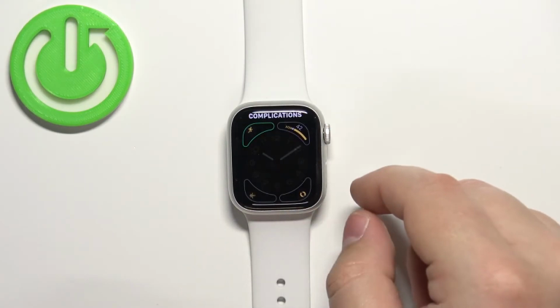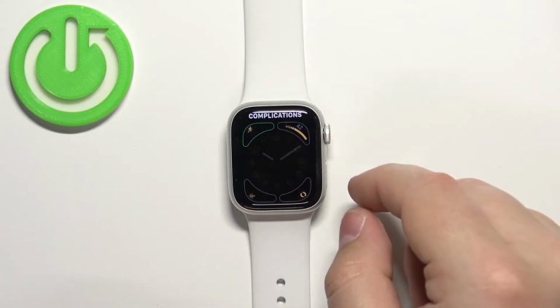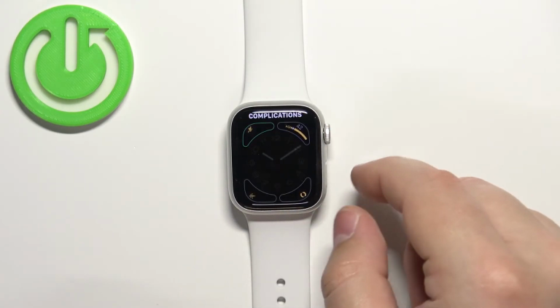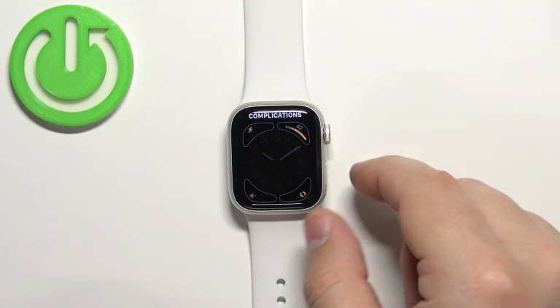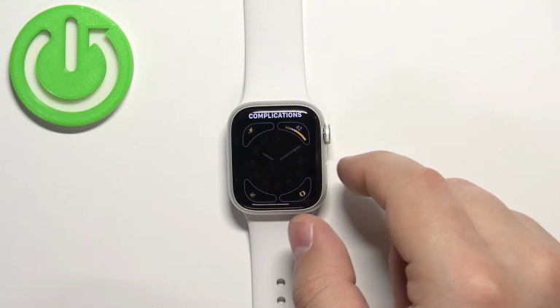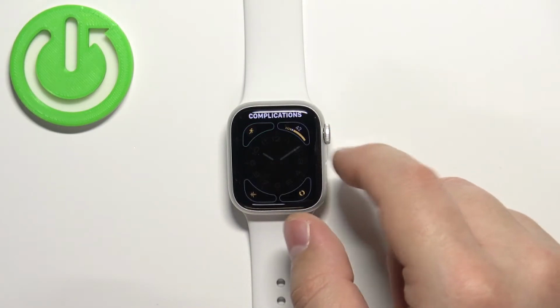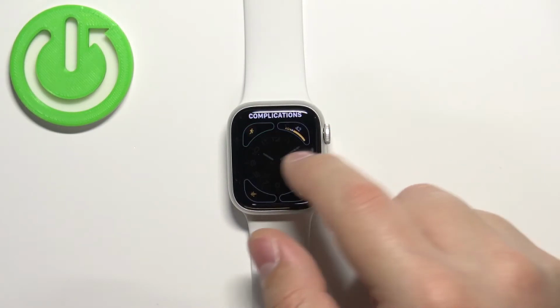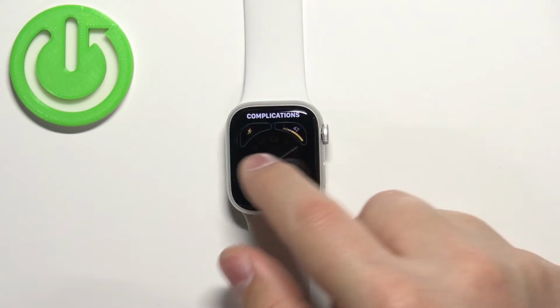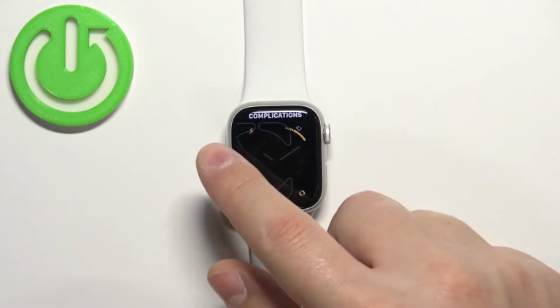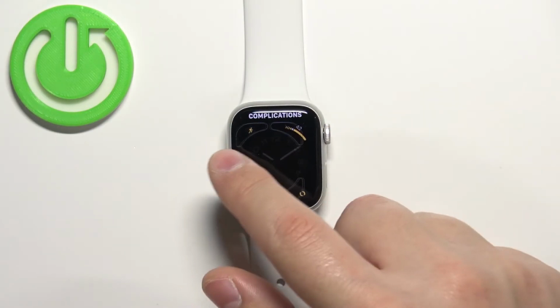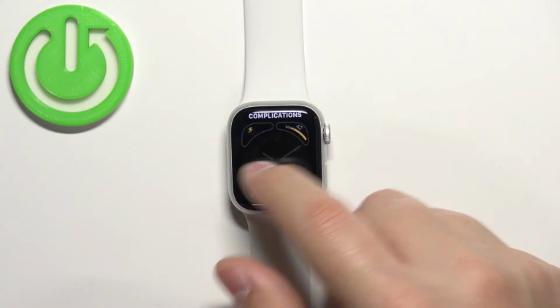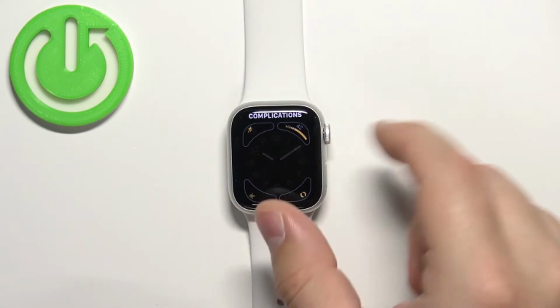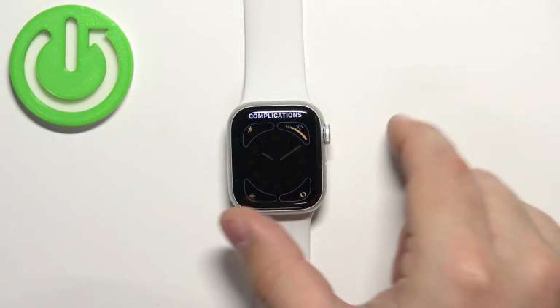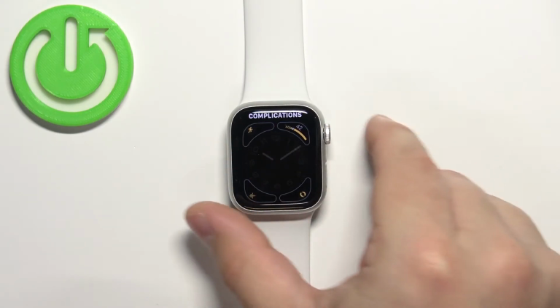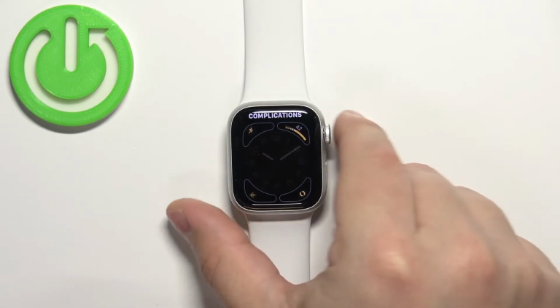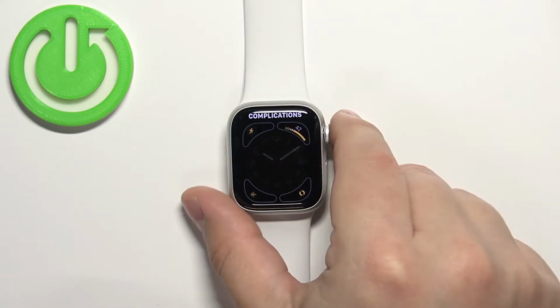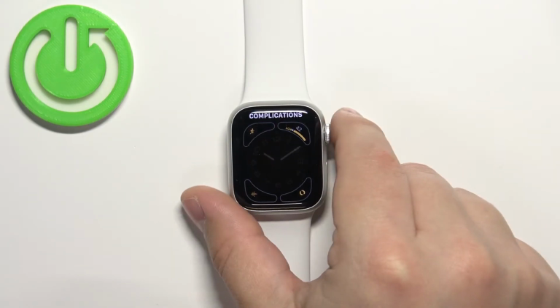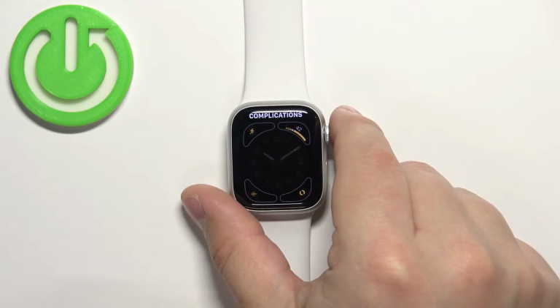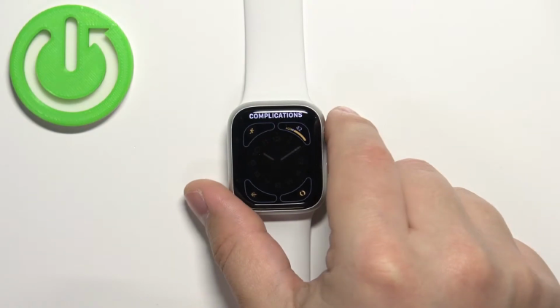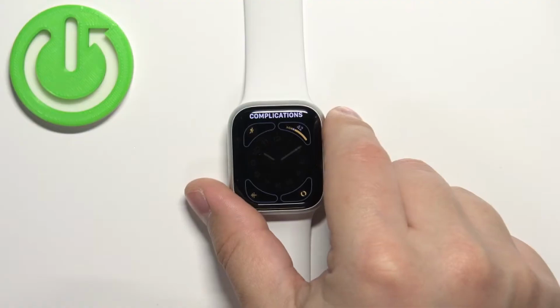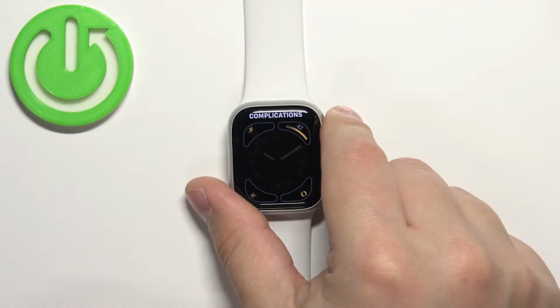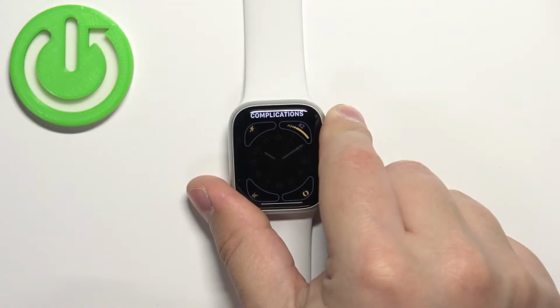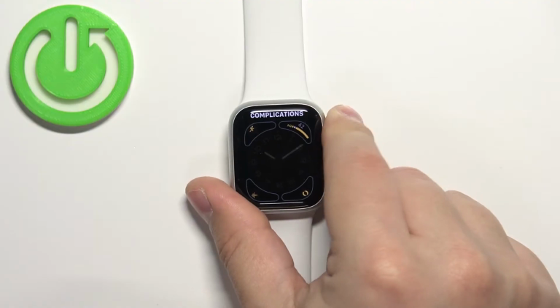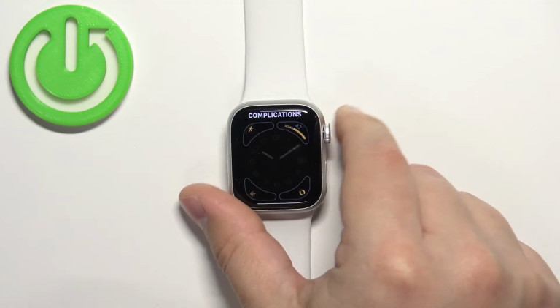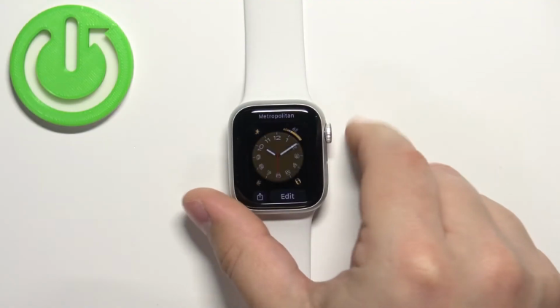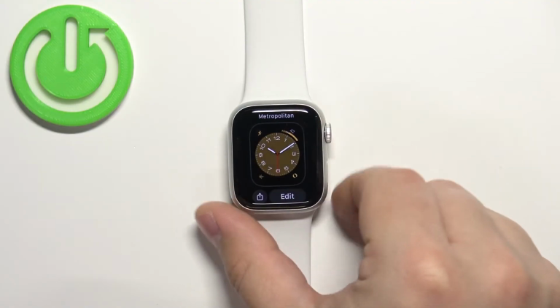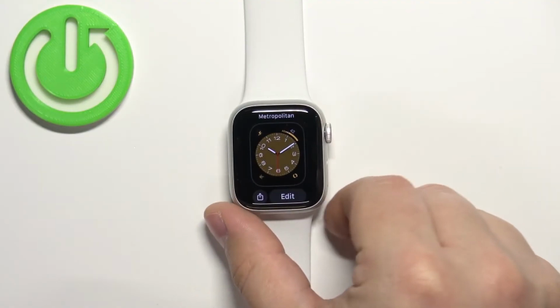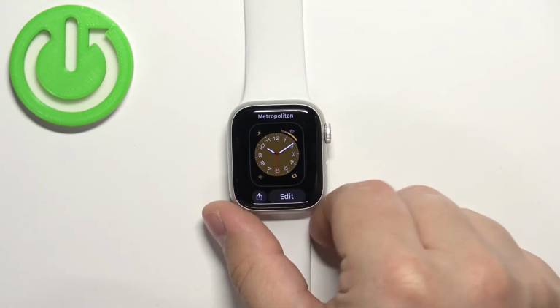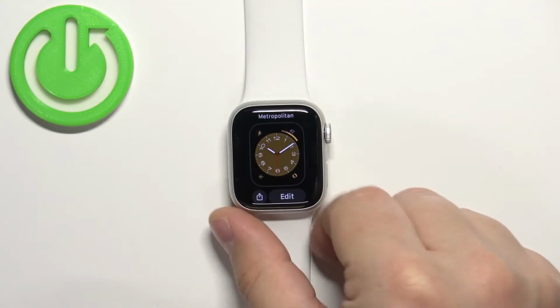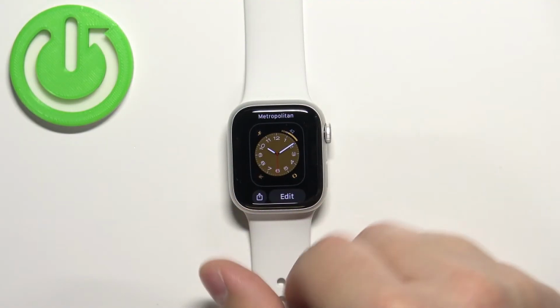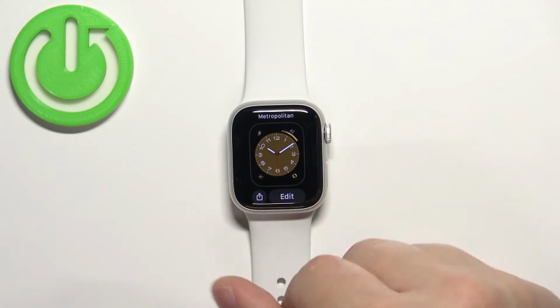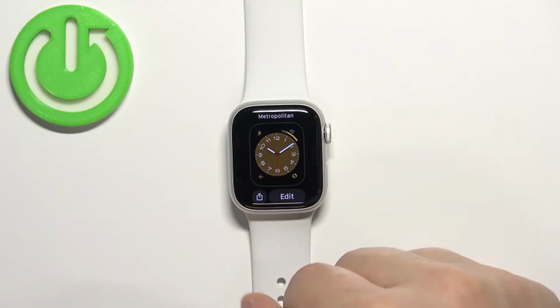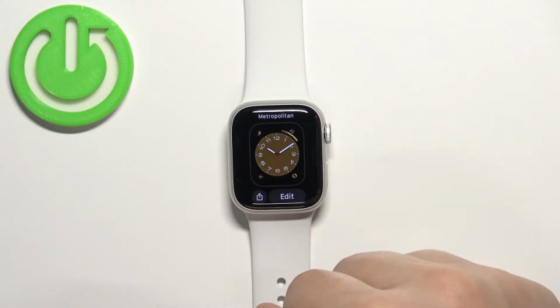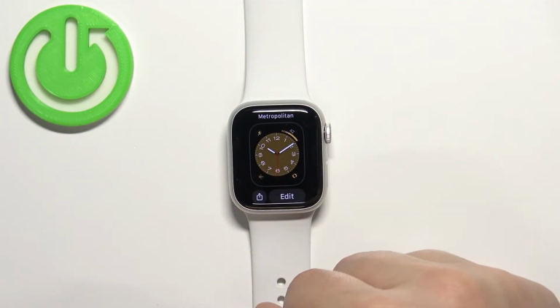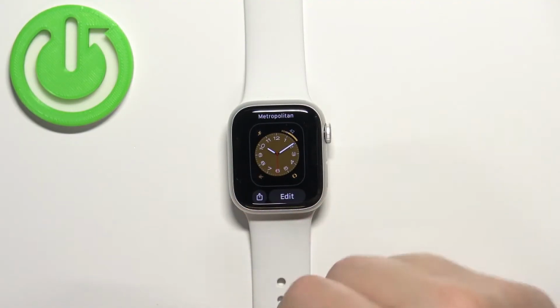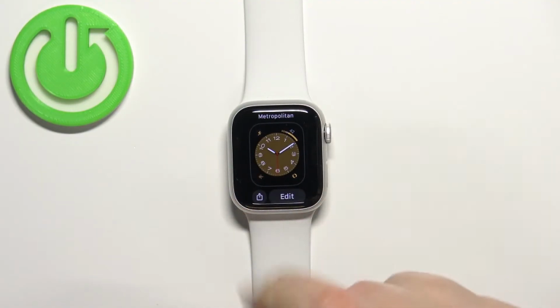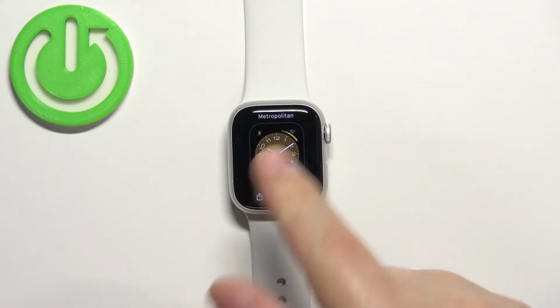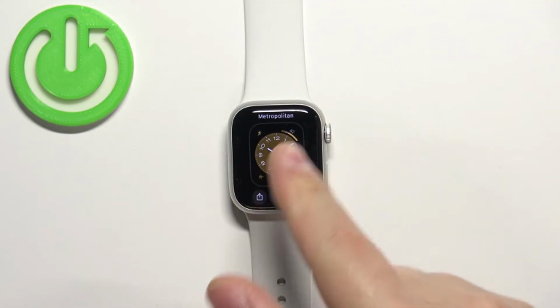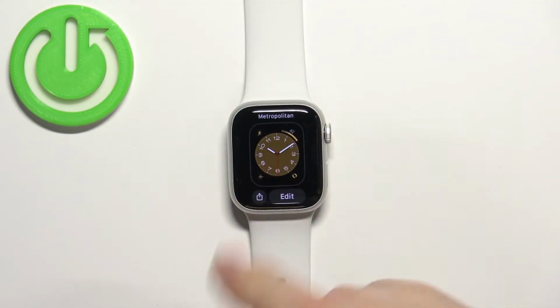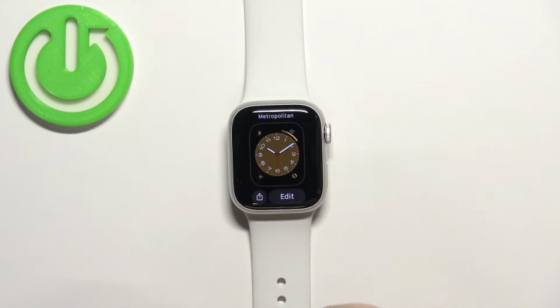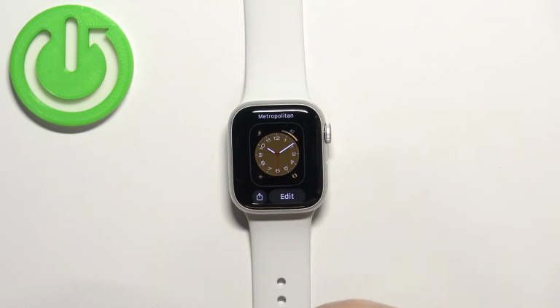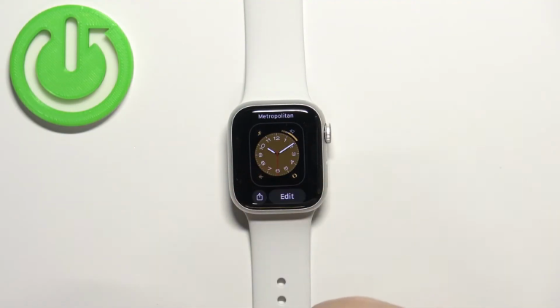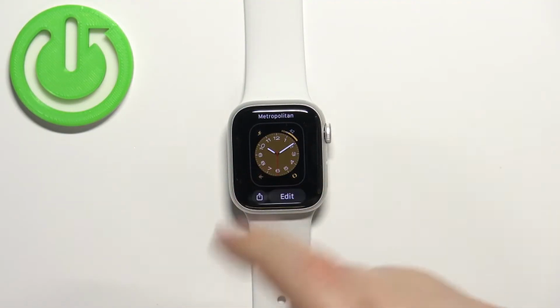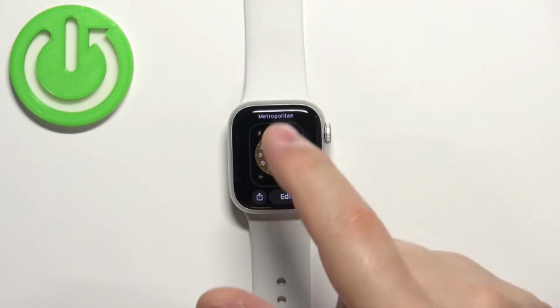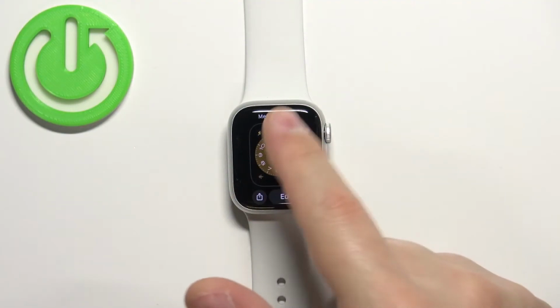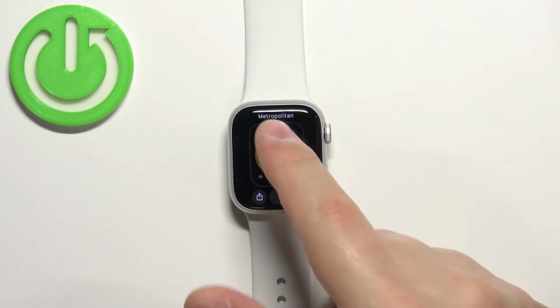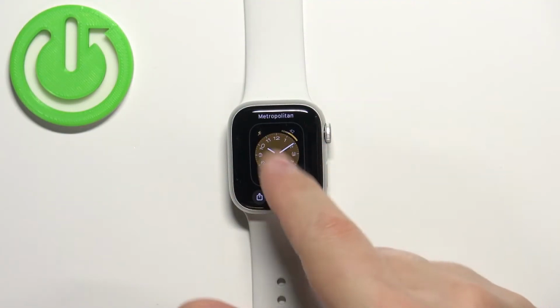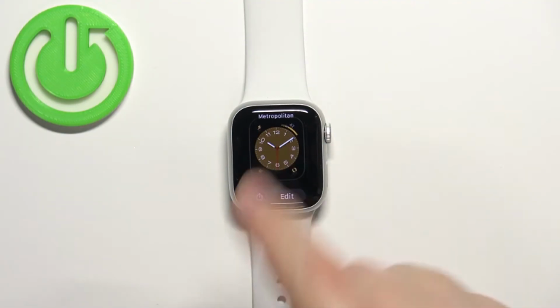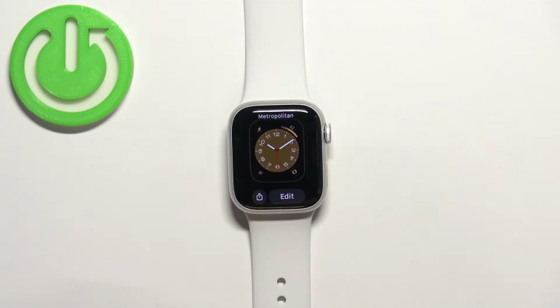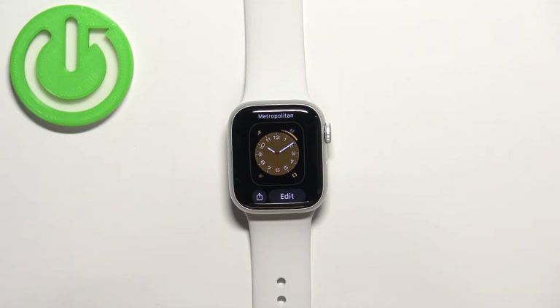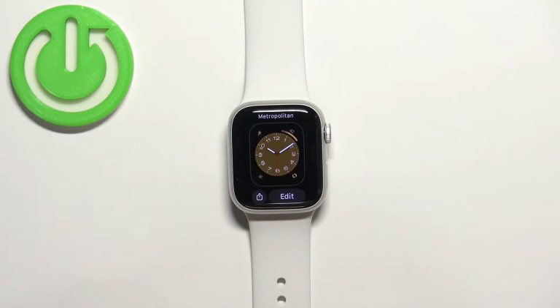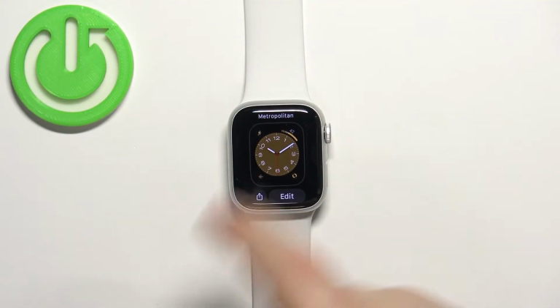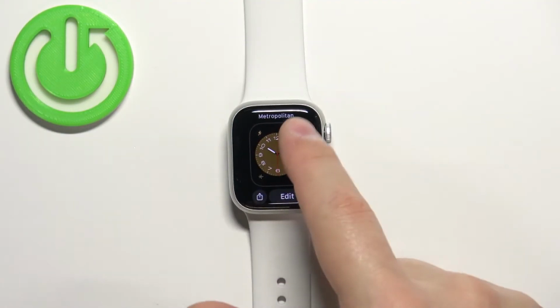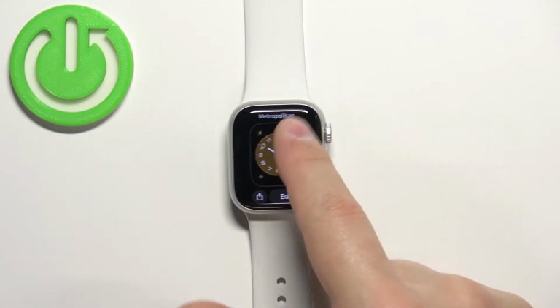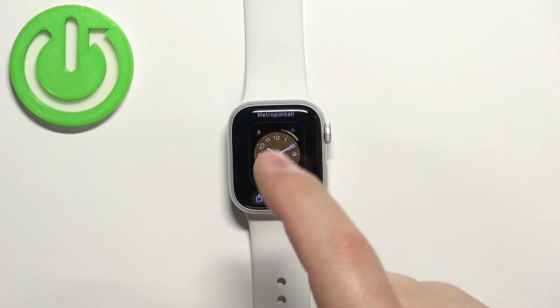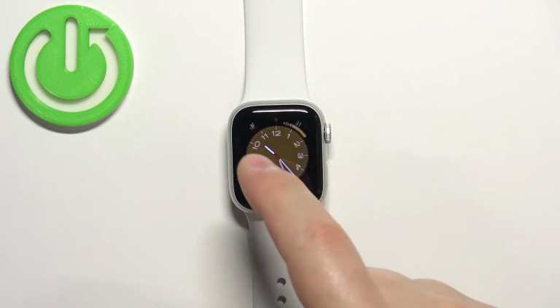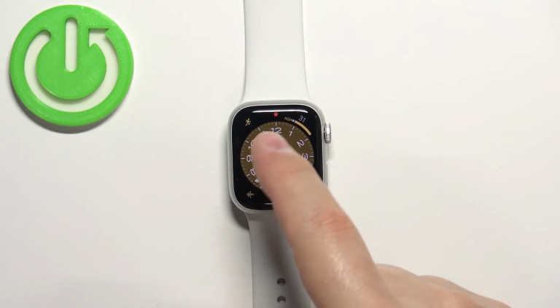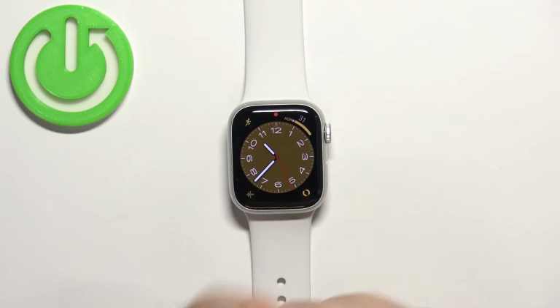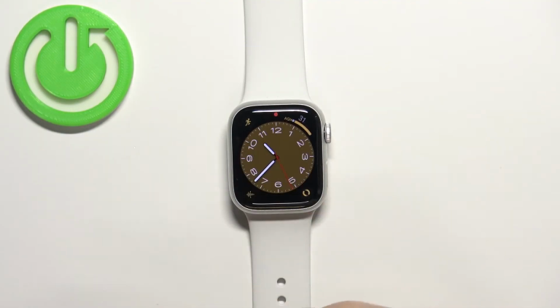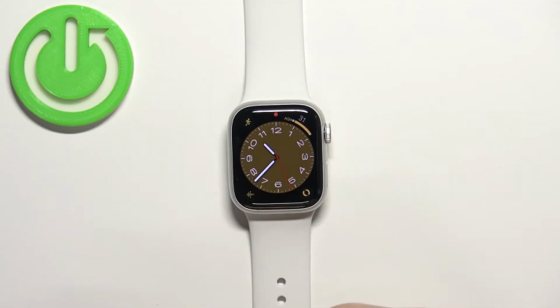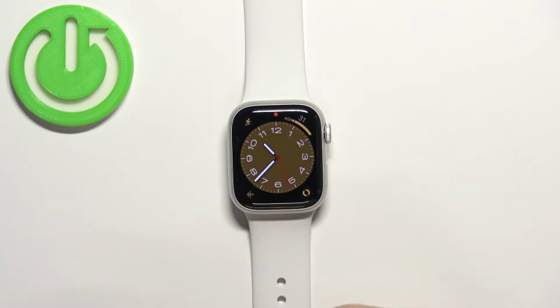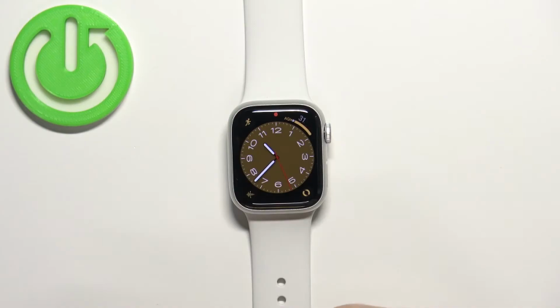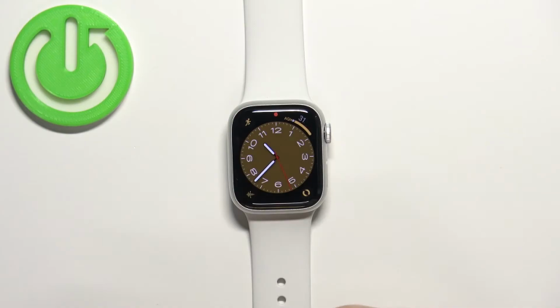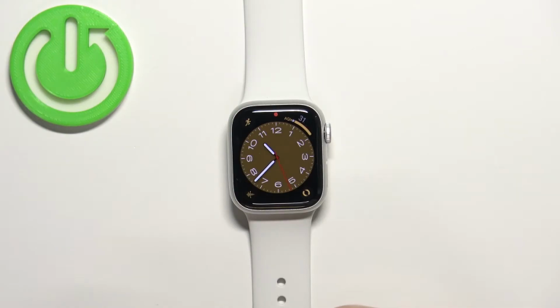Once you're done you can press the crown button to apply the changes, and then you can select the watch face to apply it.